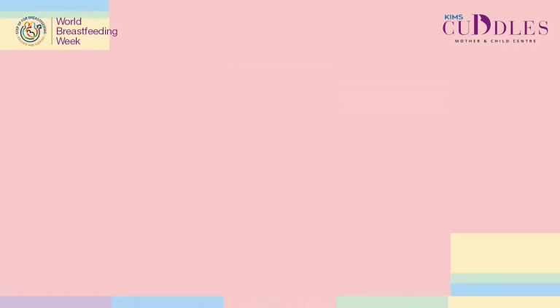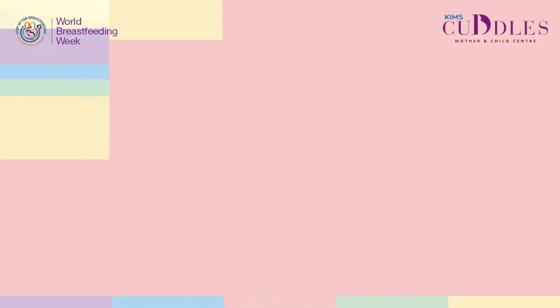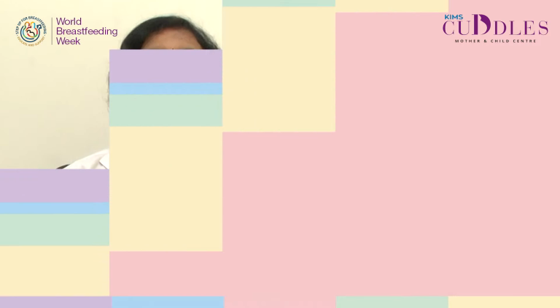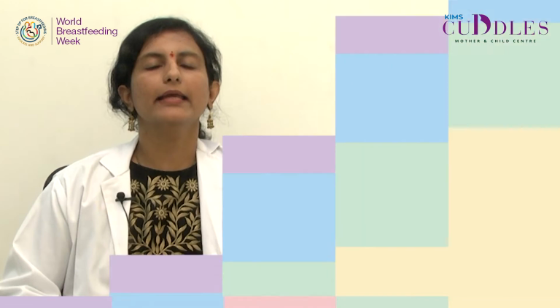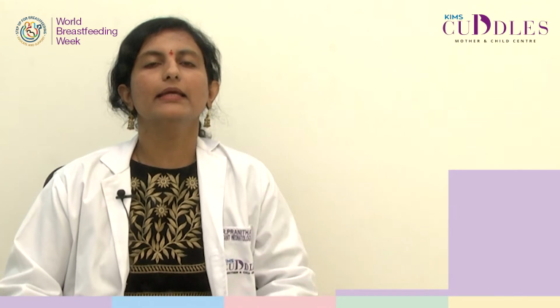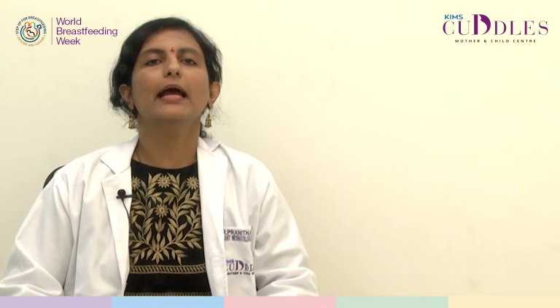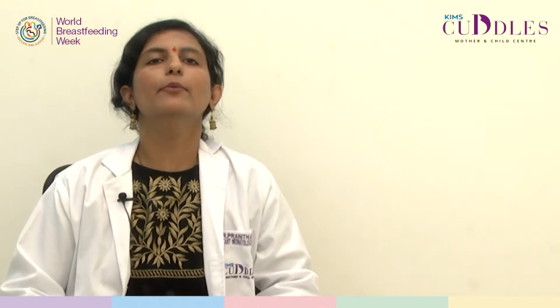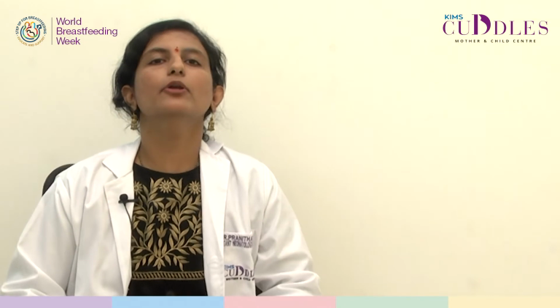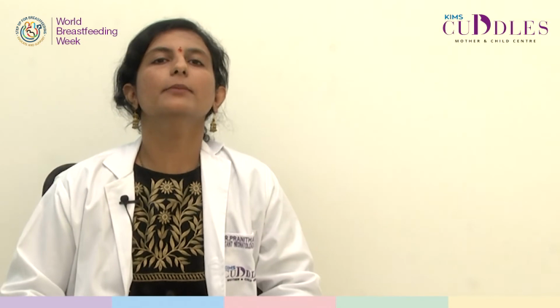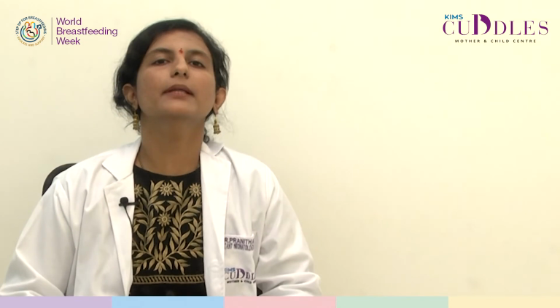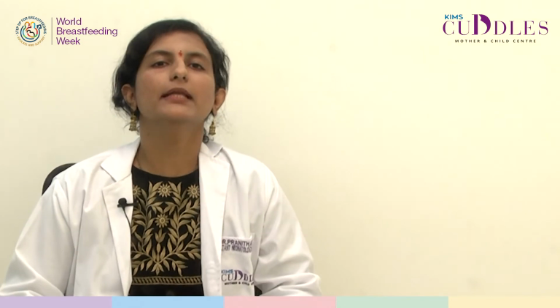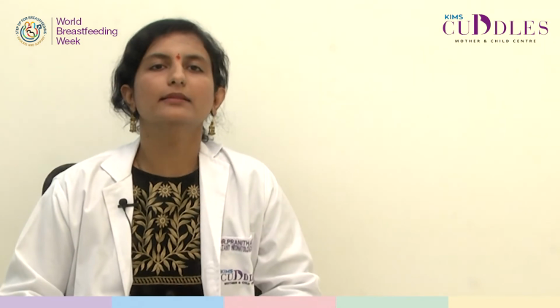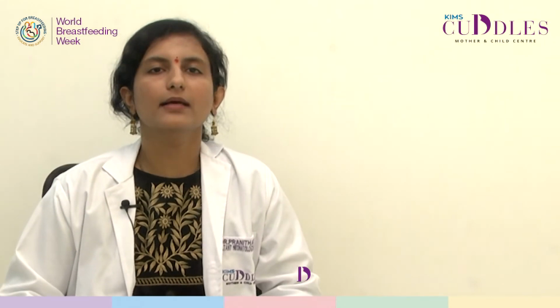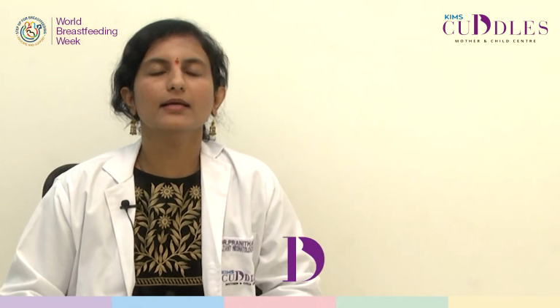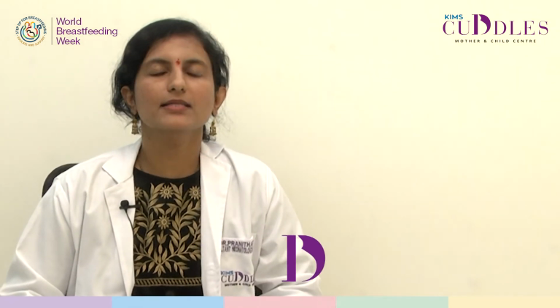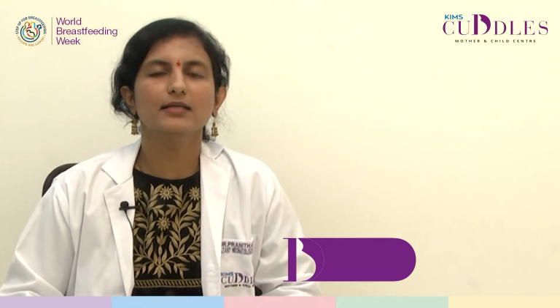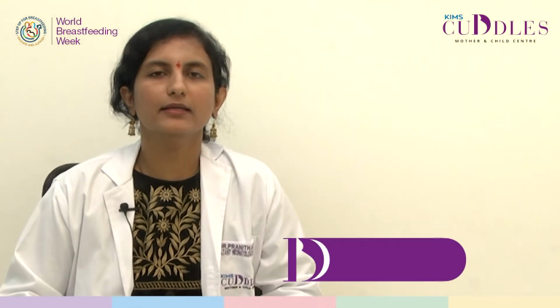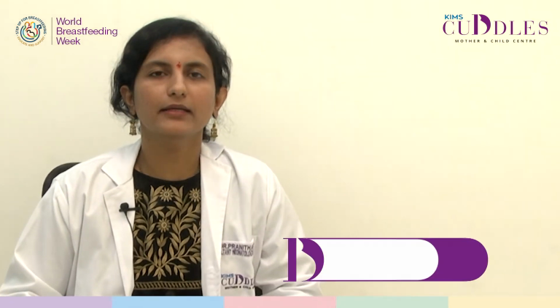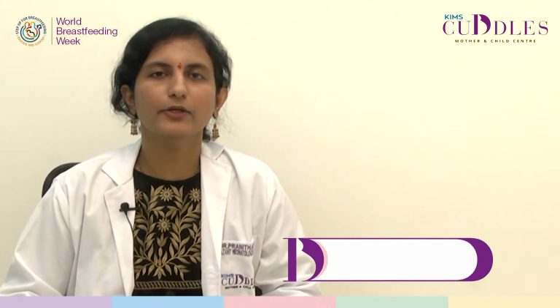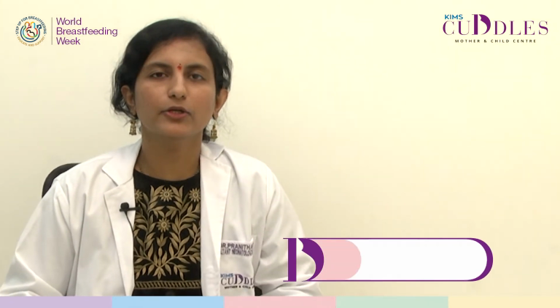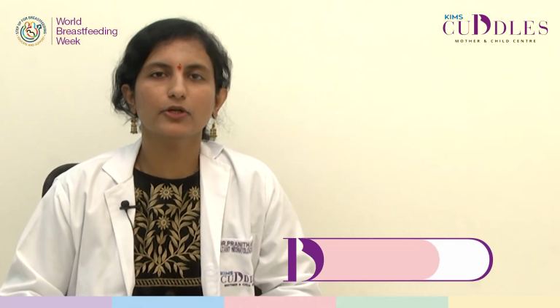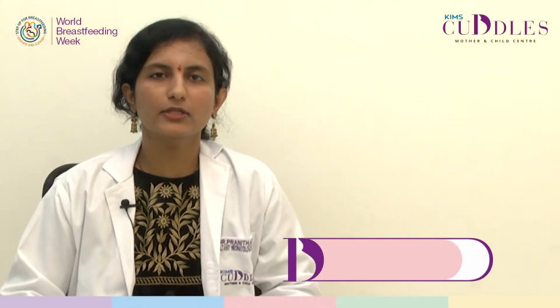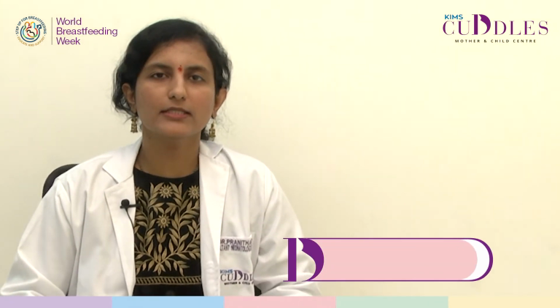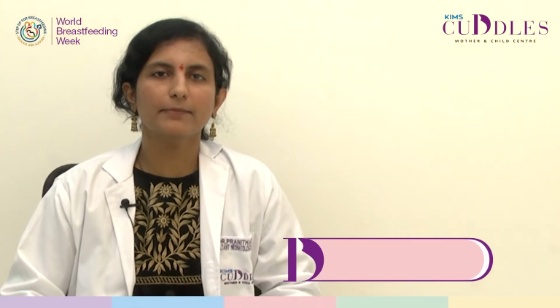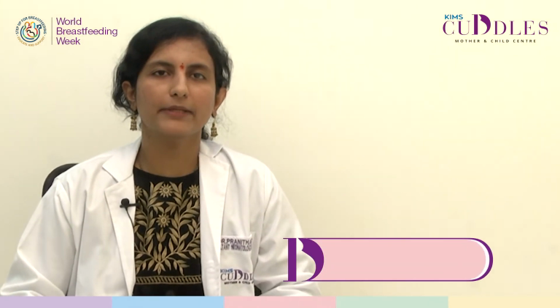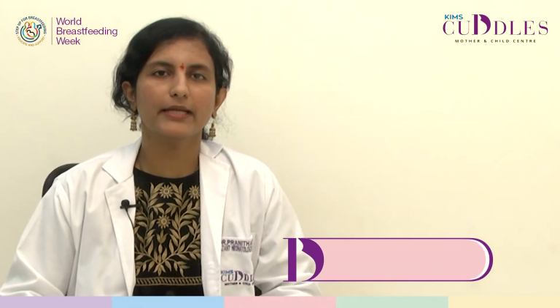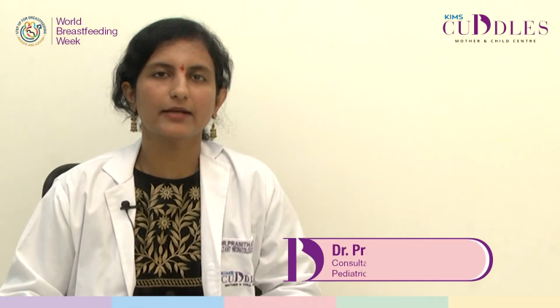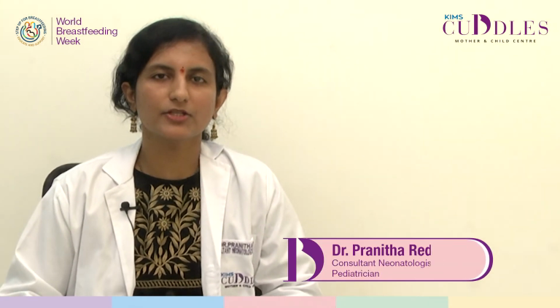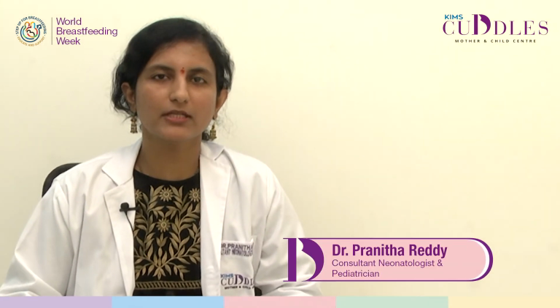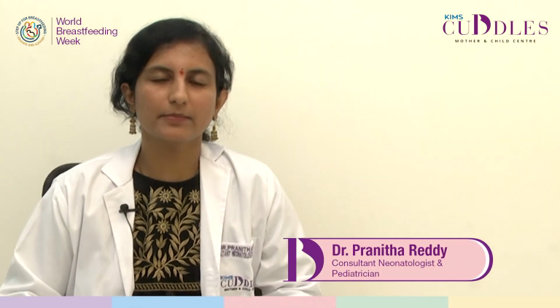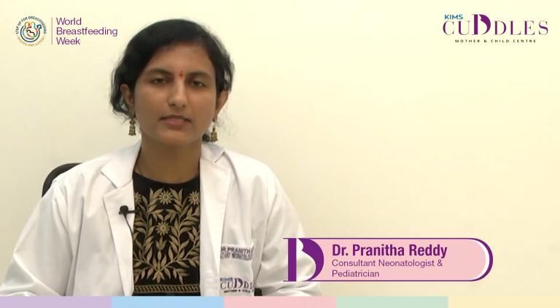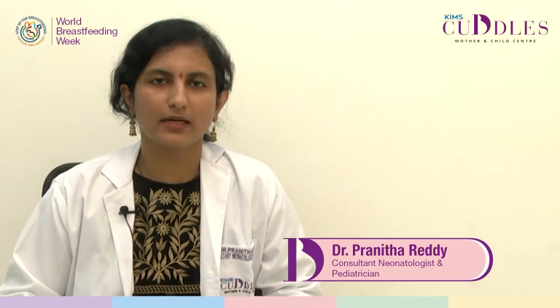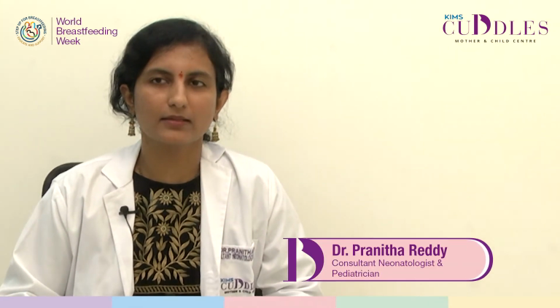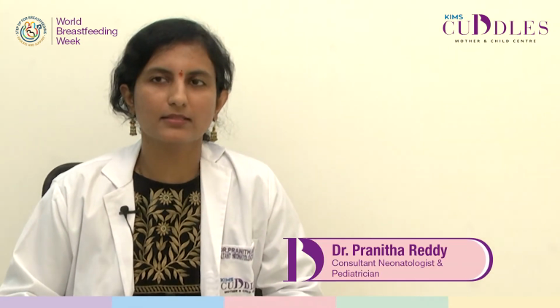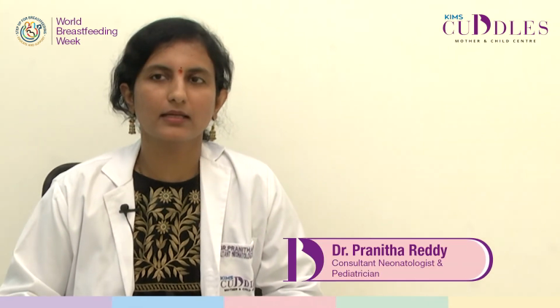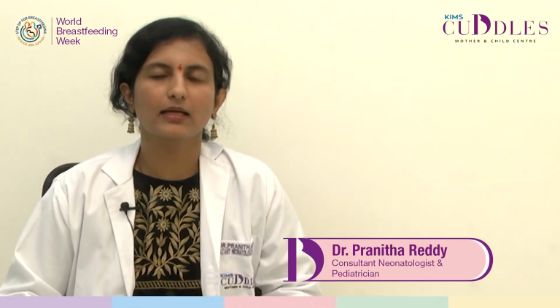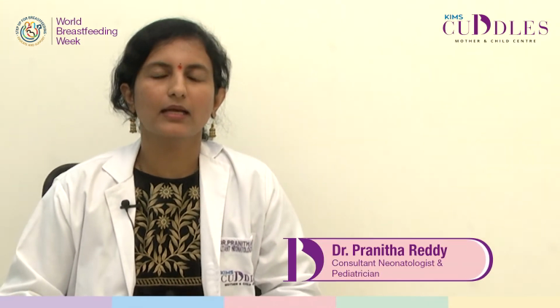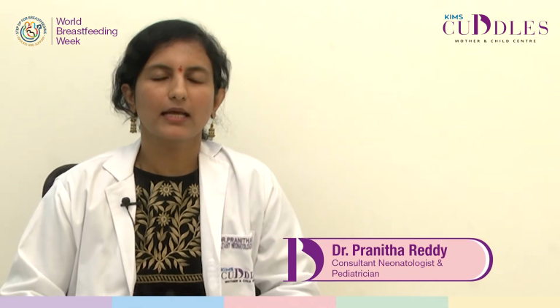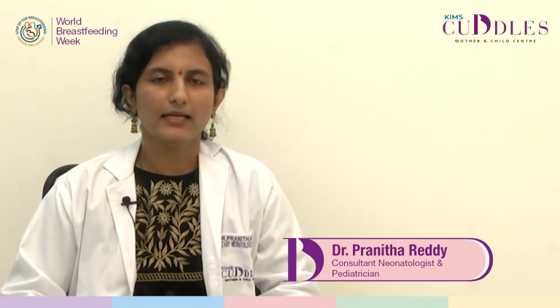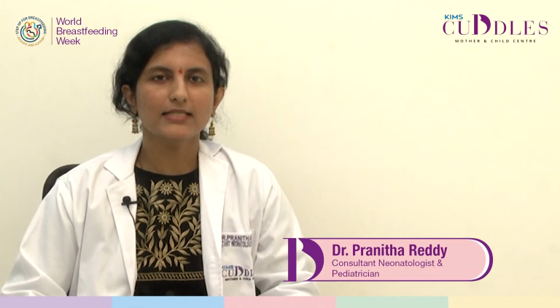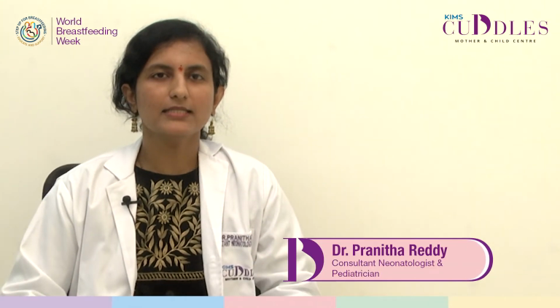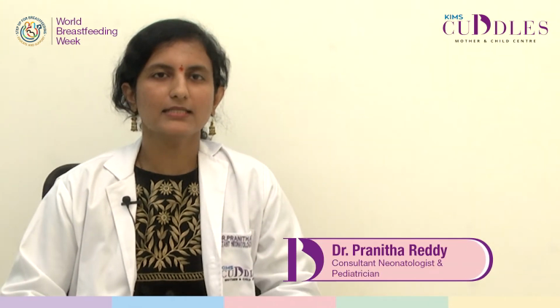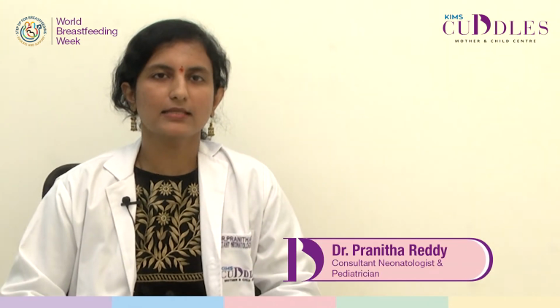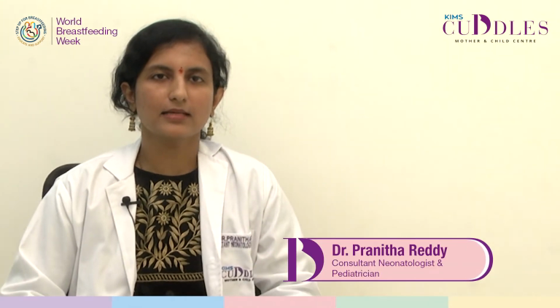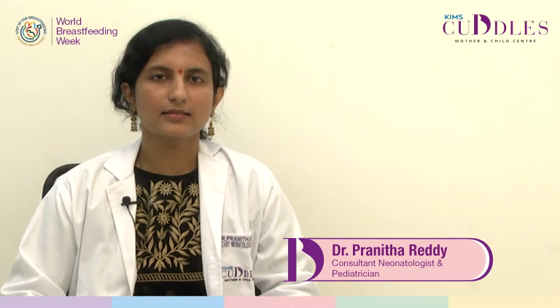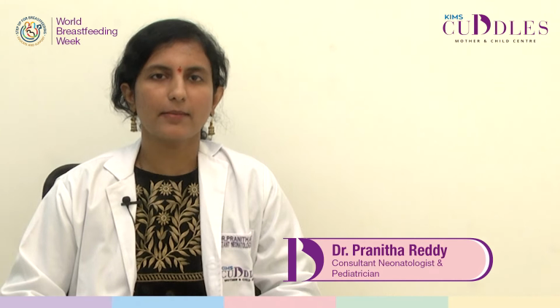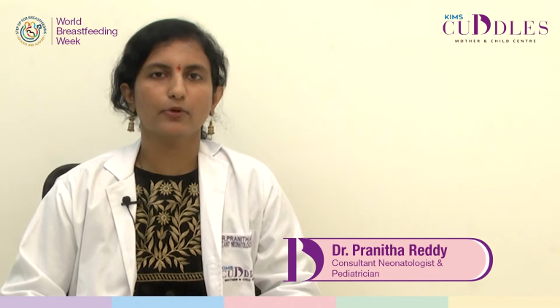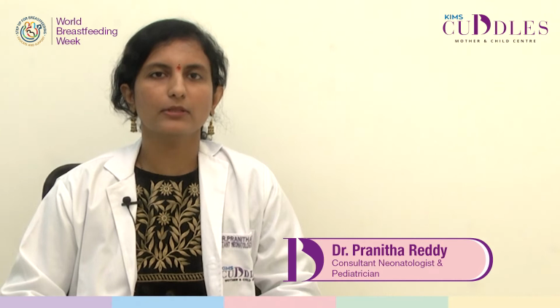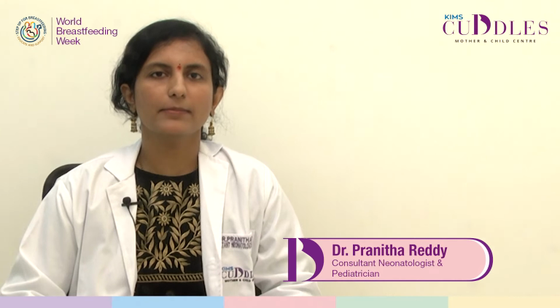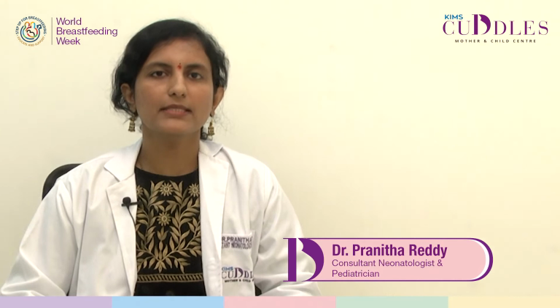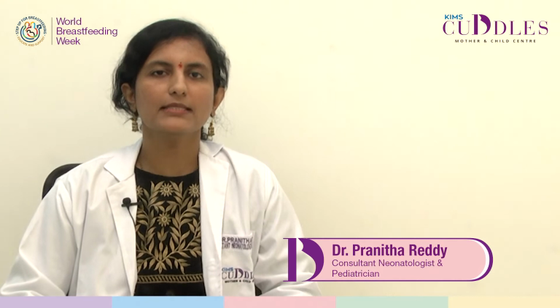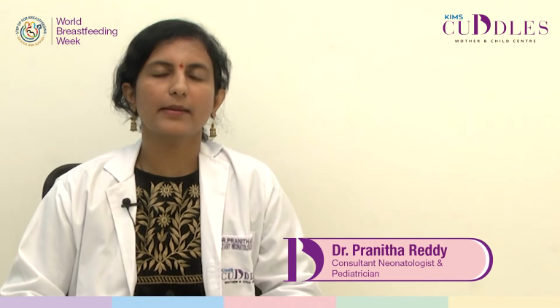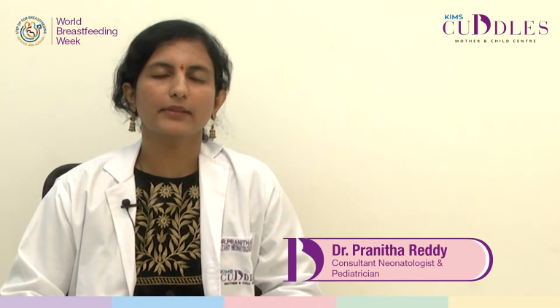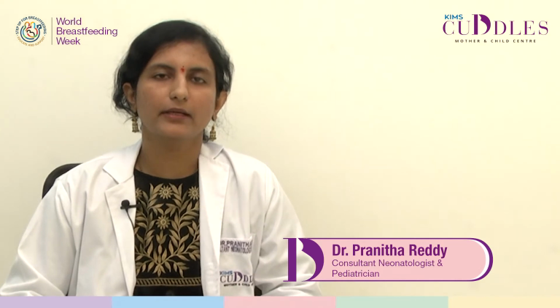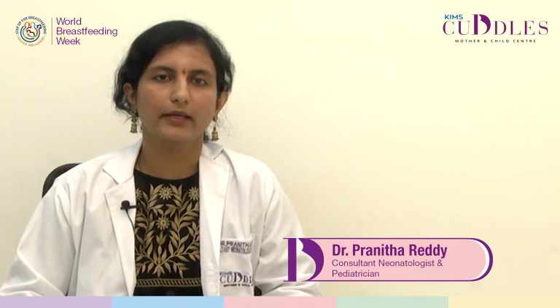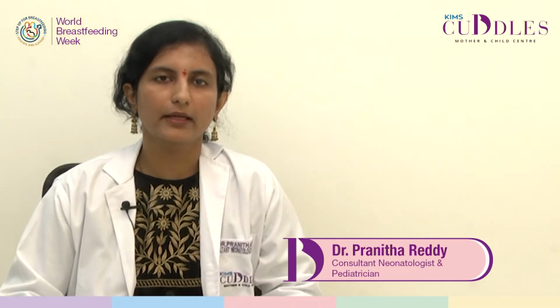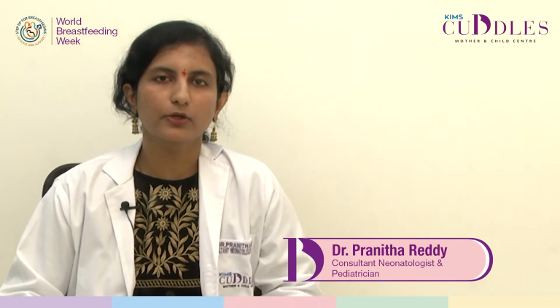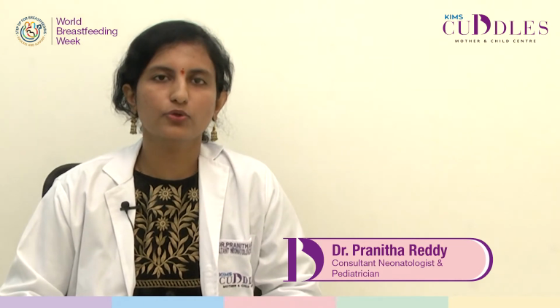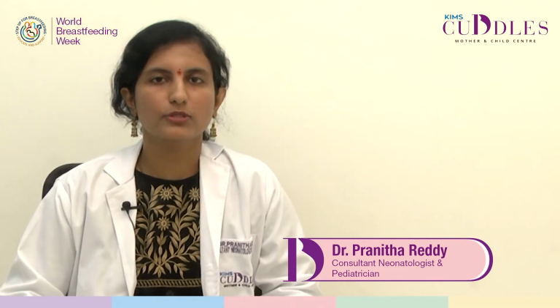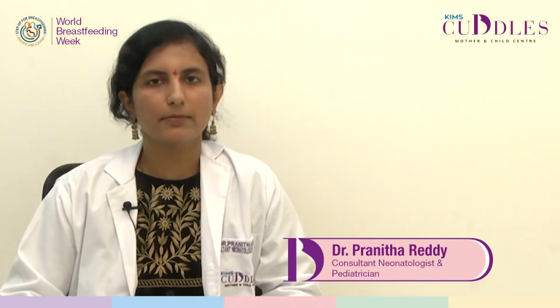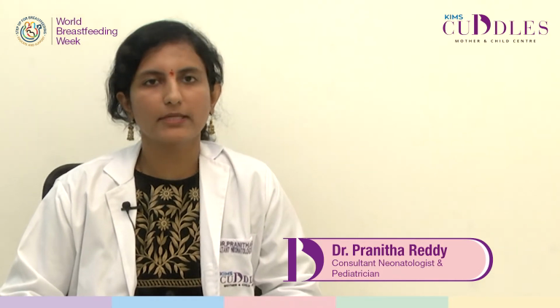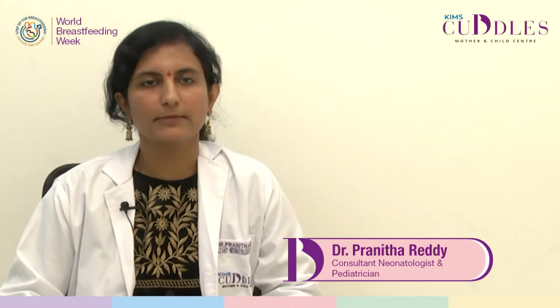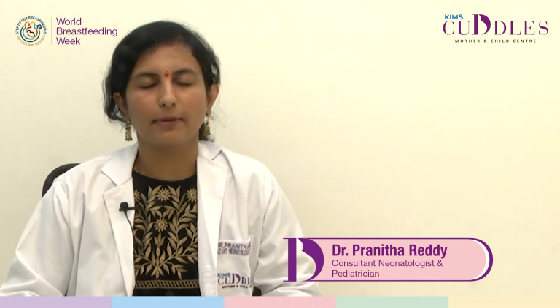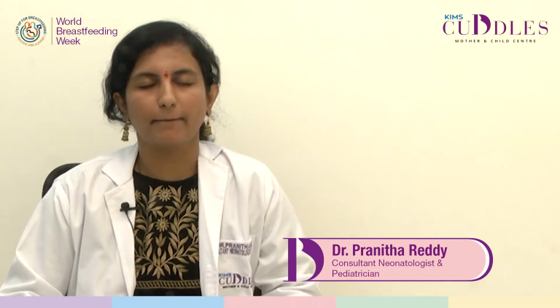Hi, I'm Dr. Pranita, Consultant Neonatologist and Paediatrician. Let's discuss about the best time in the day to use a breast pump.